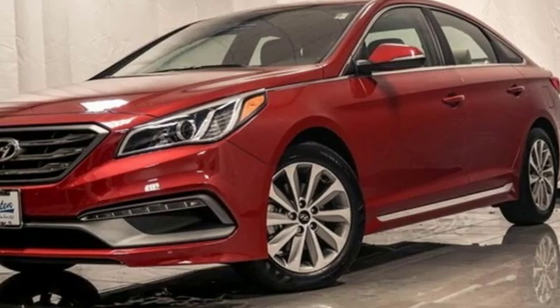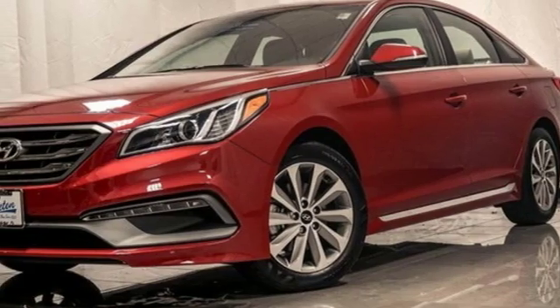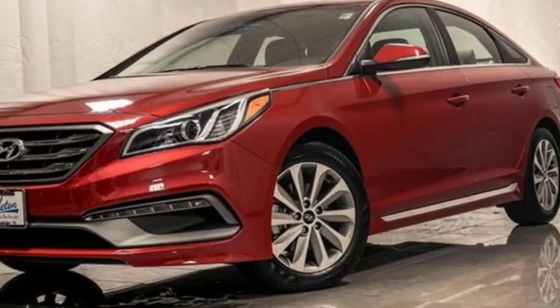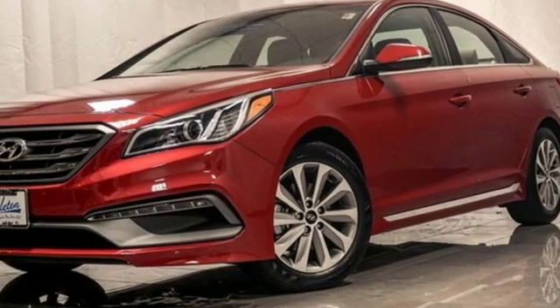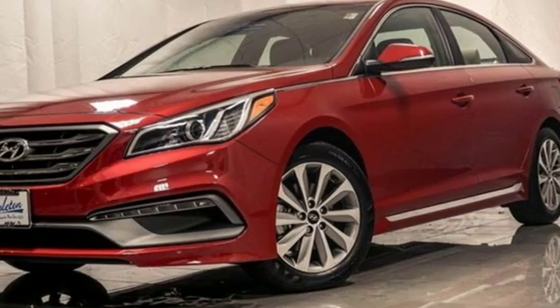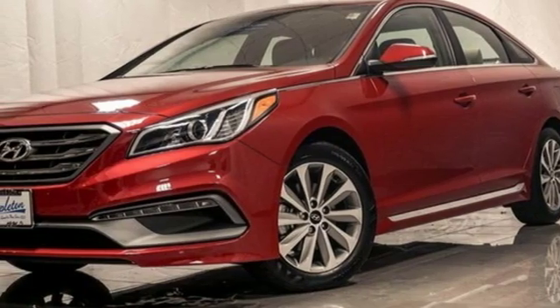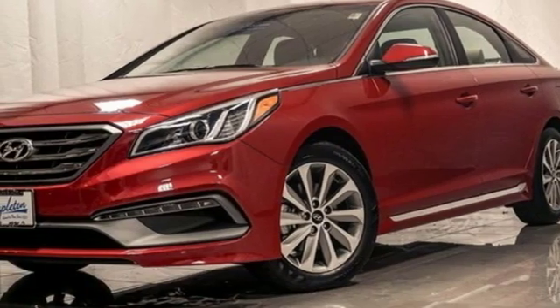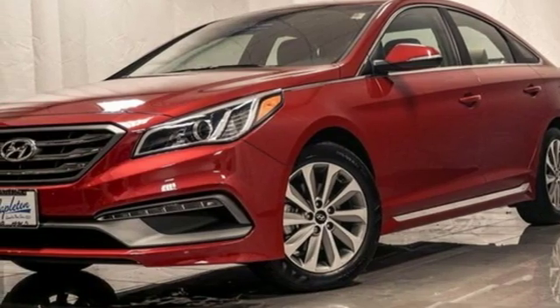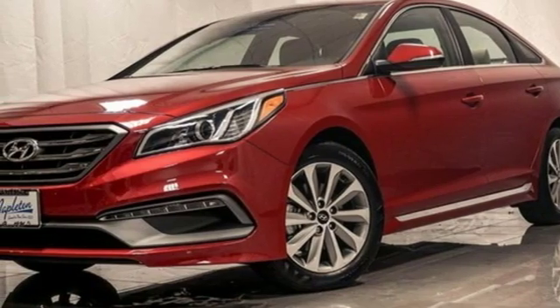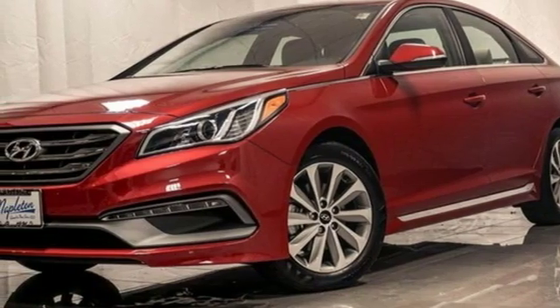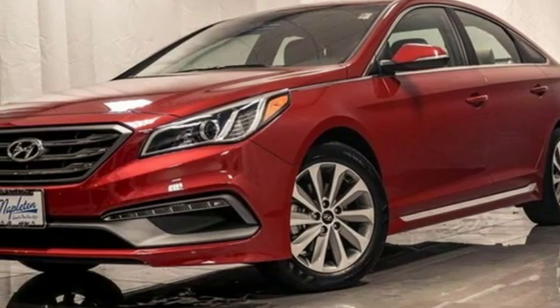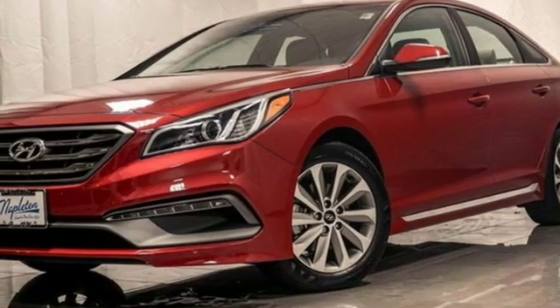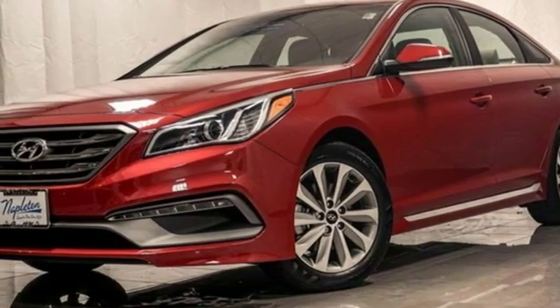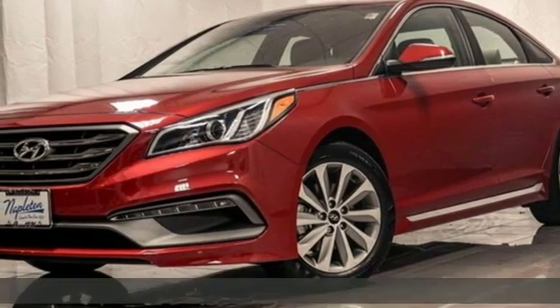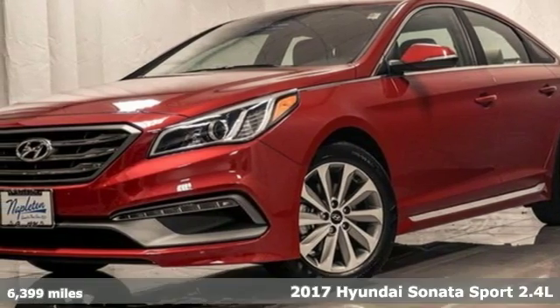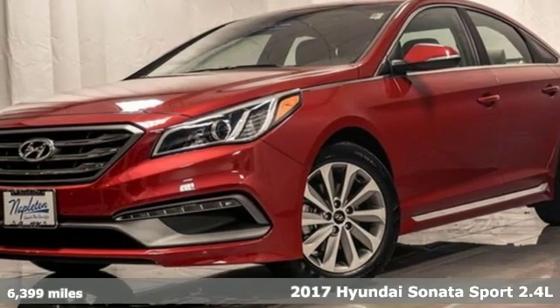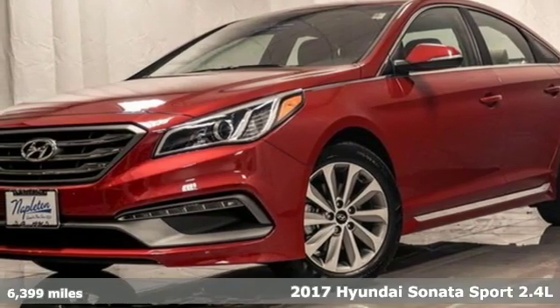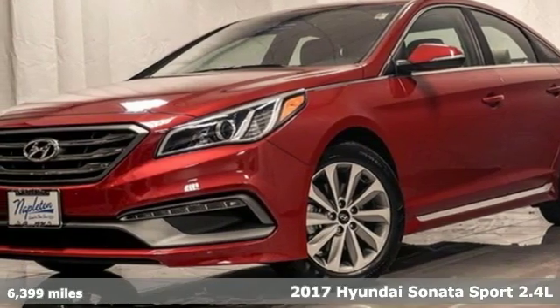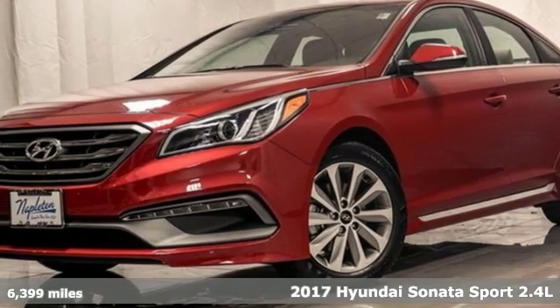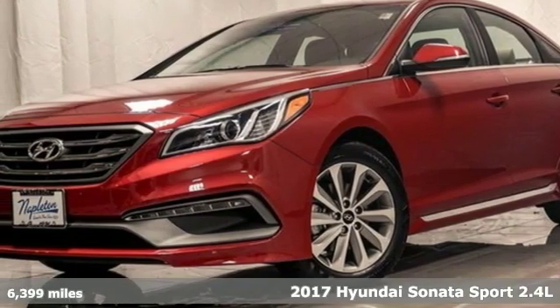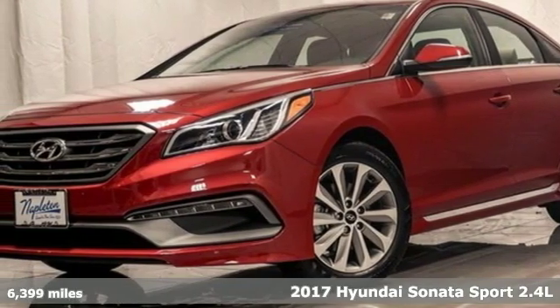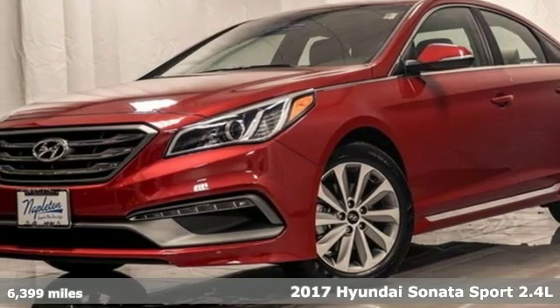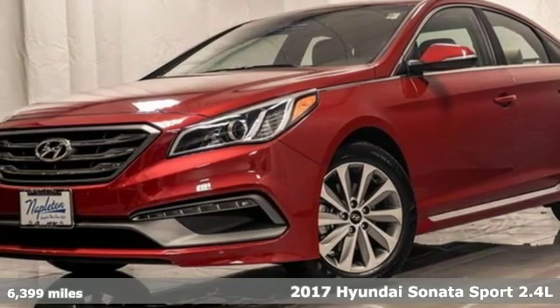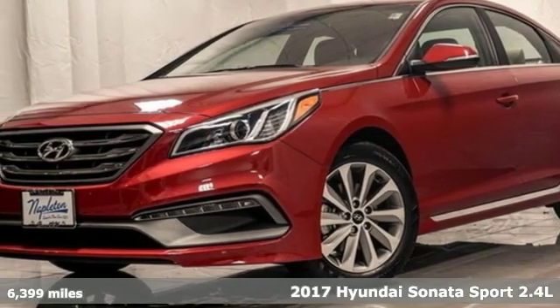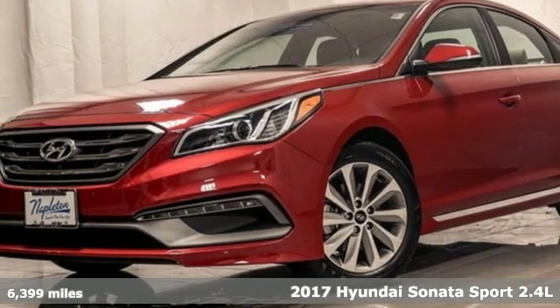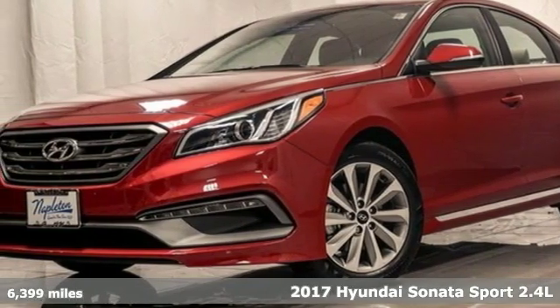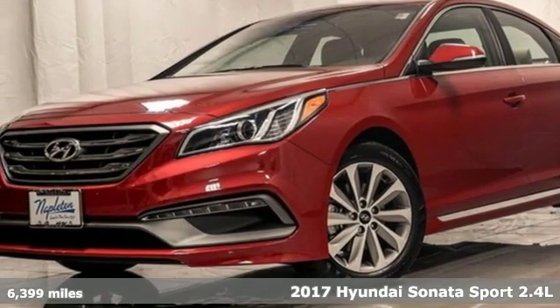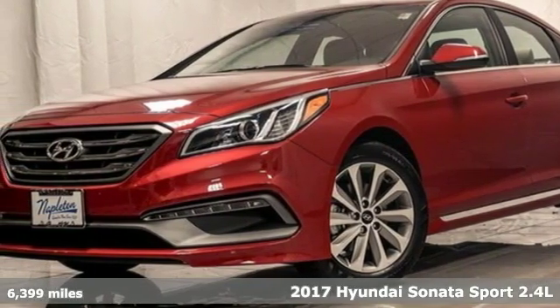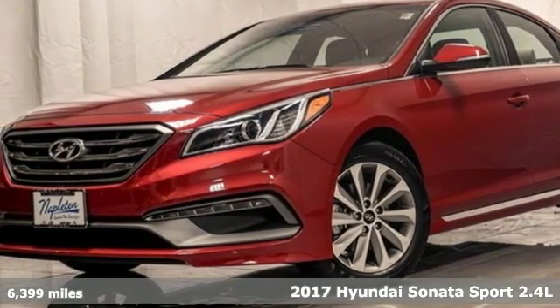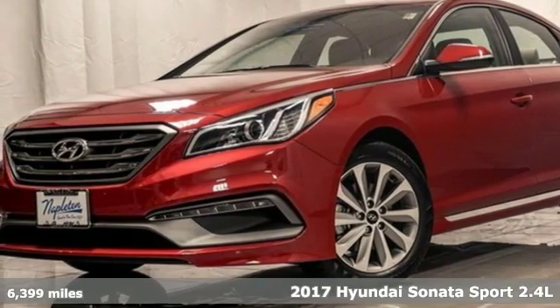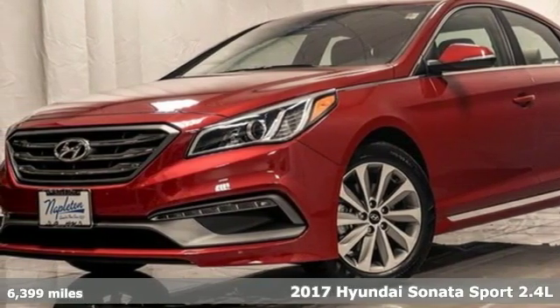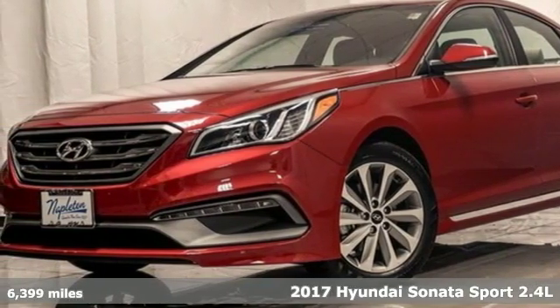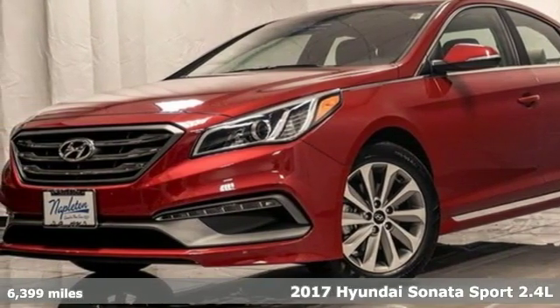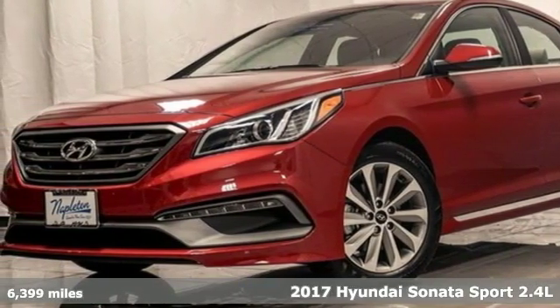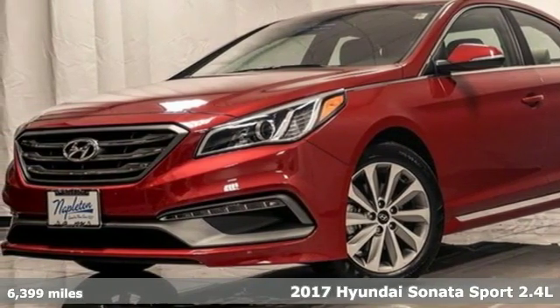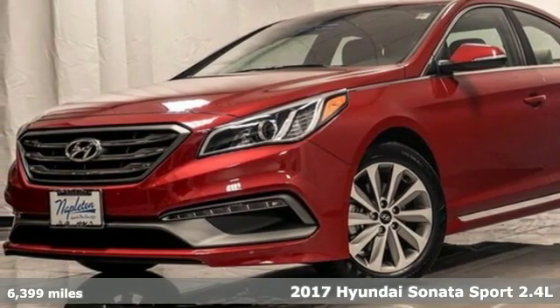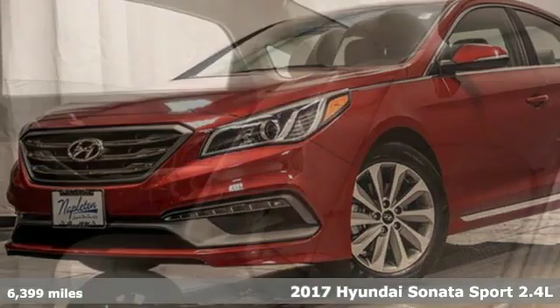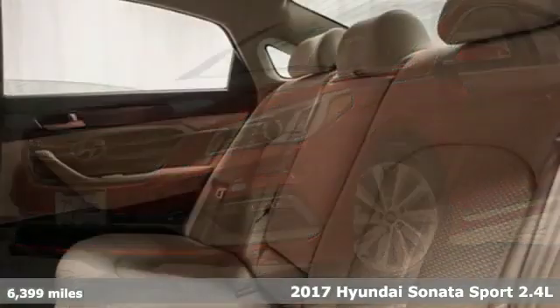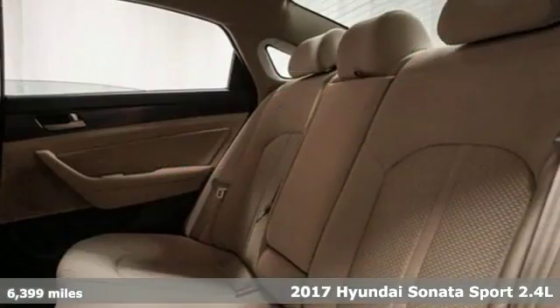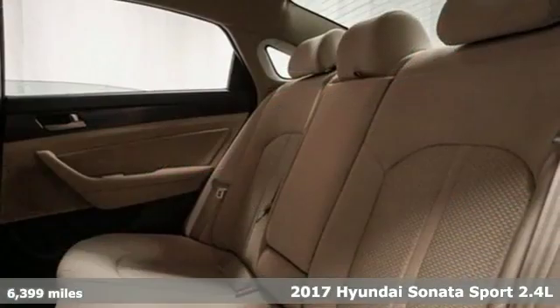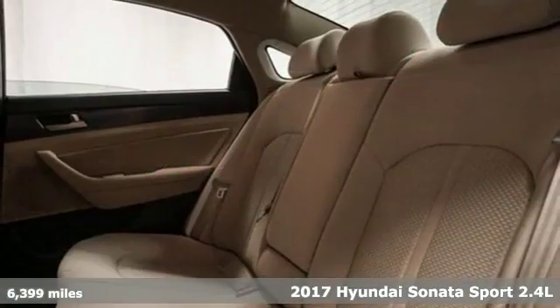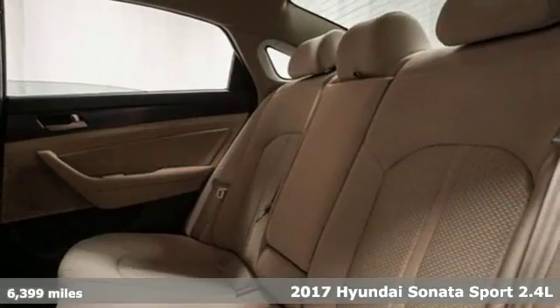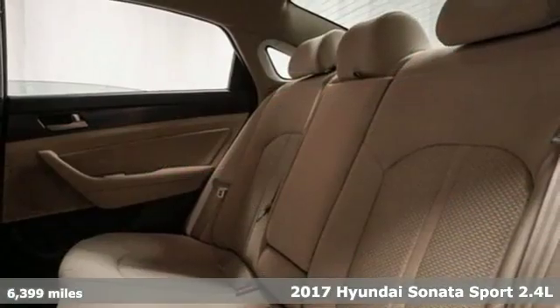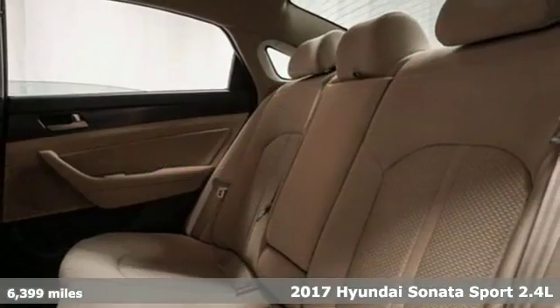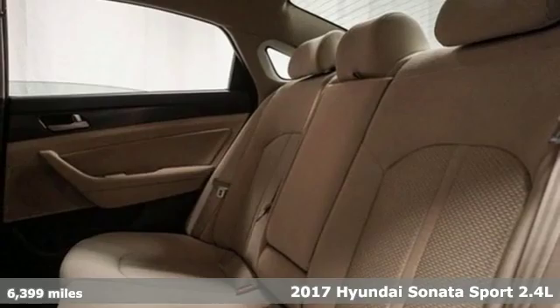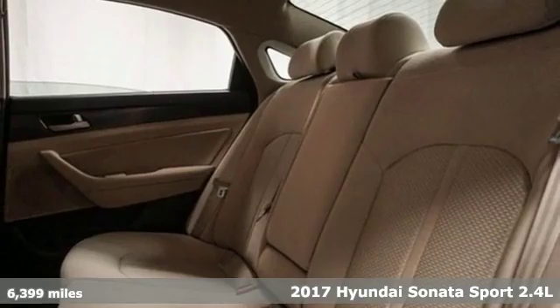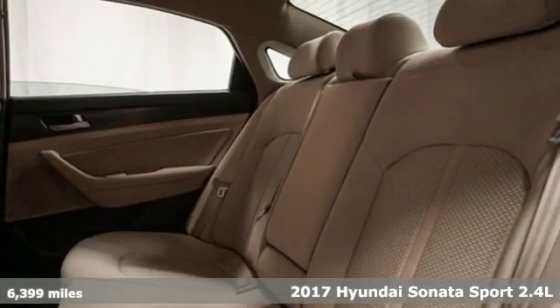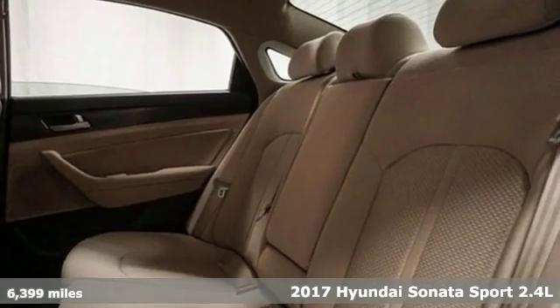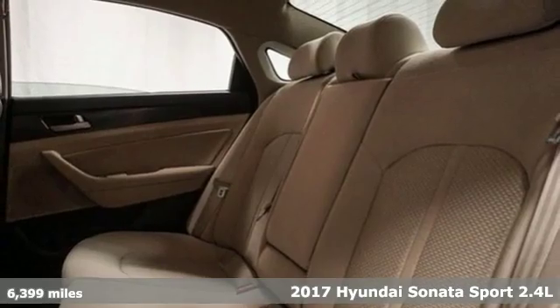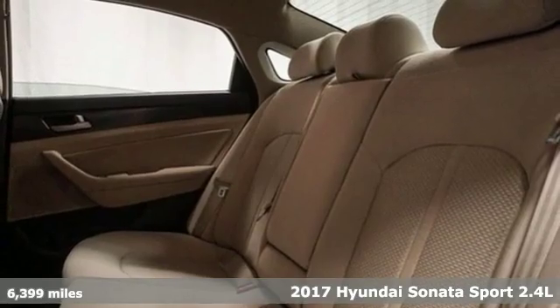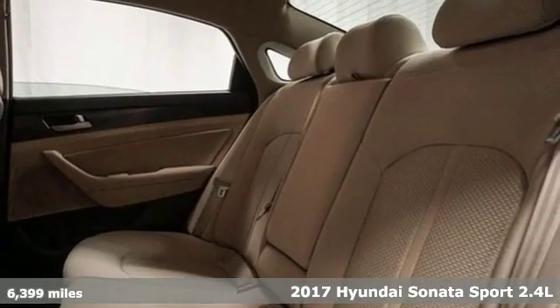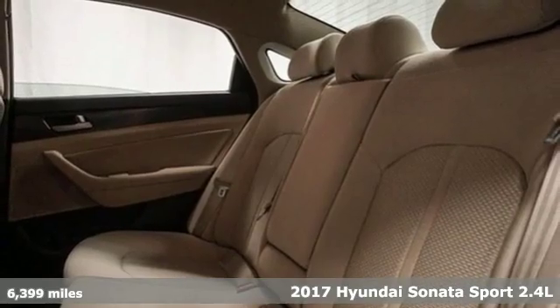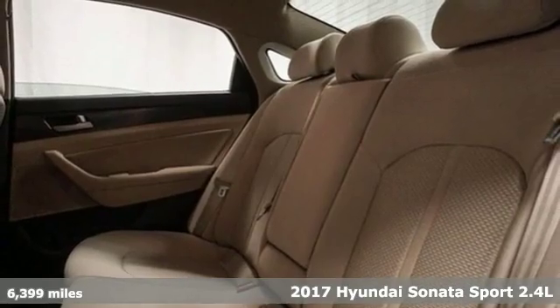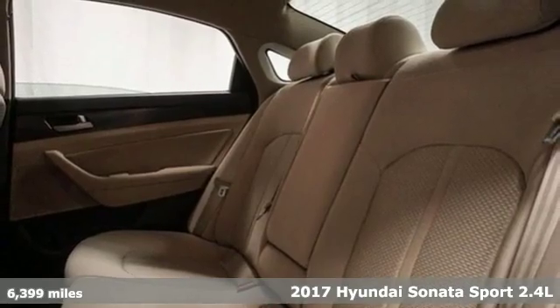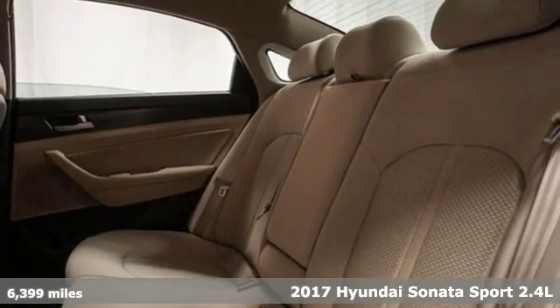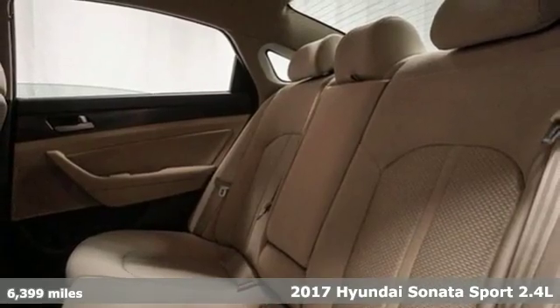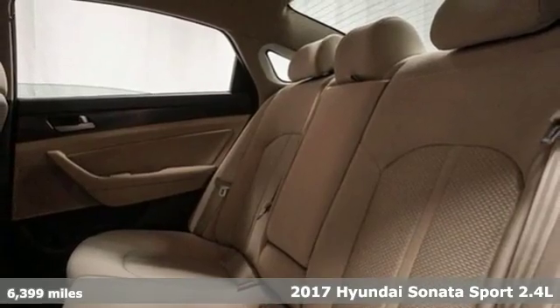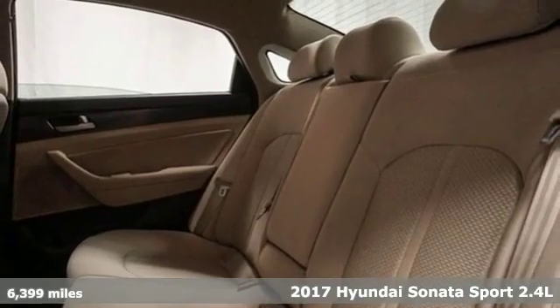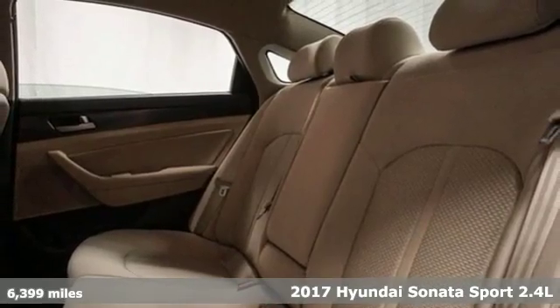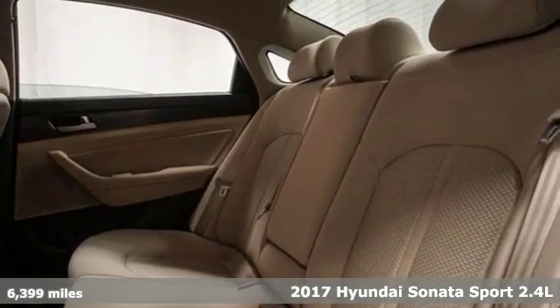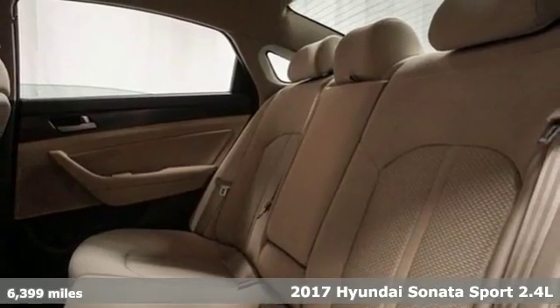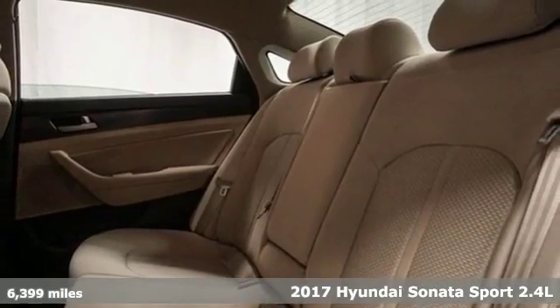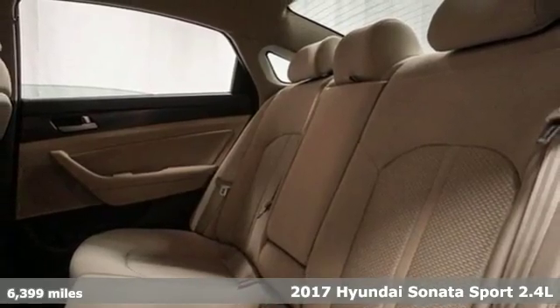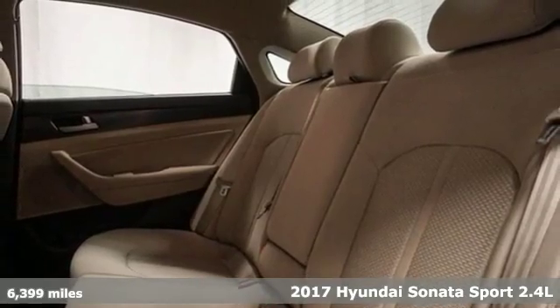Here's a 2017 Hyundai Sonata. Challenging convention to find a better way, it's the Hyundai way.